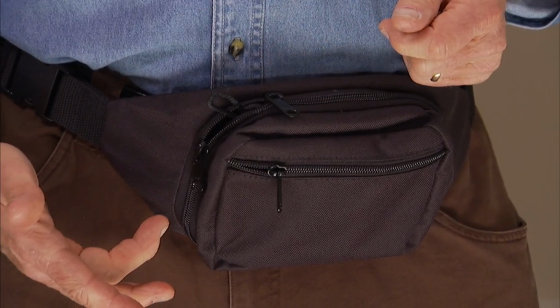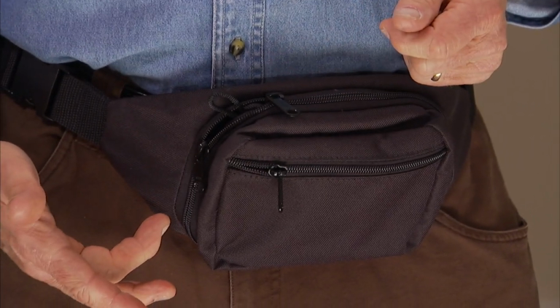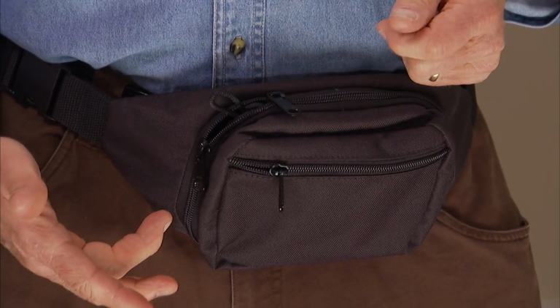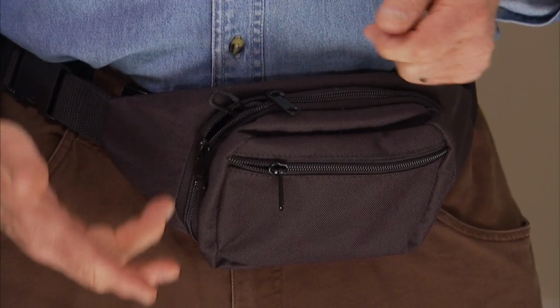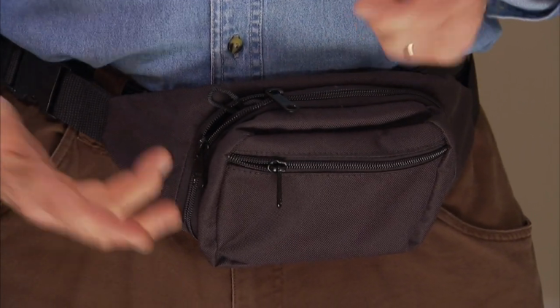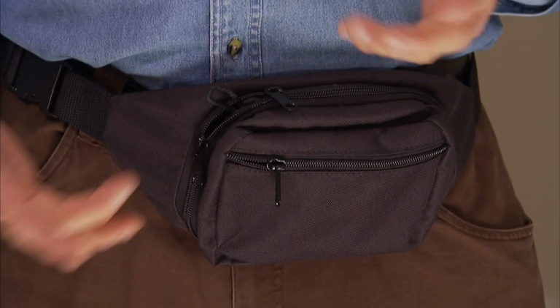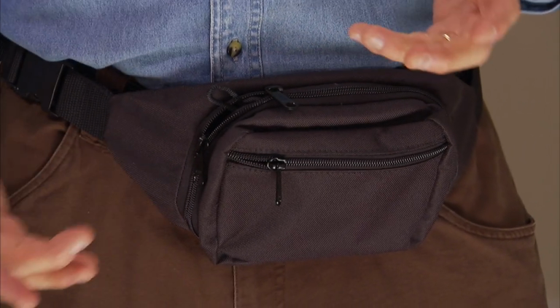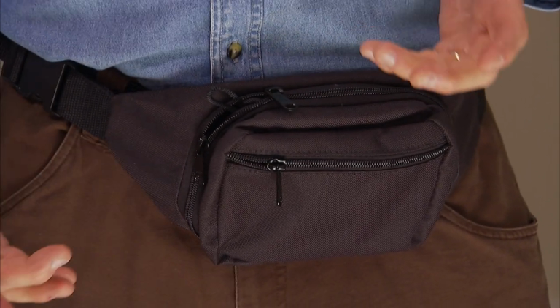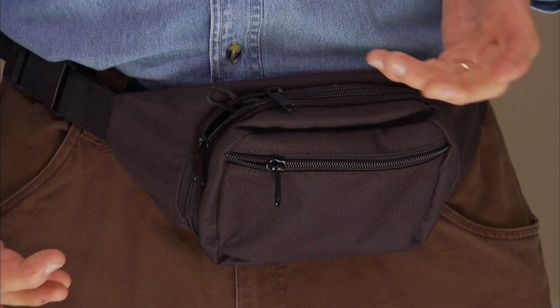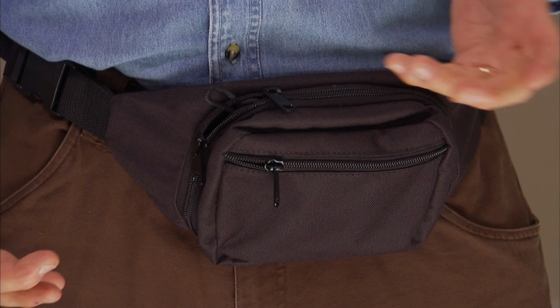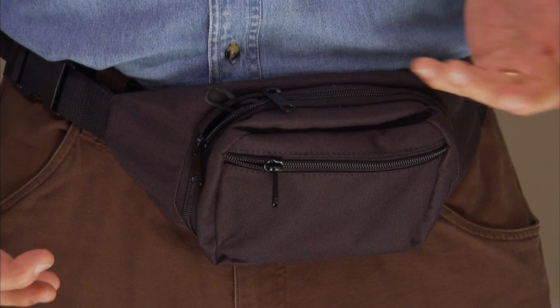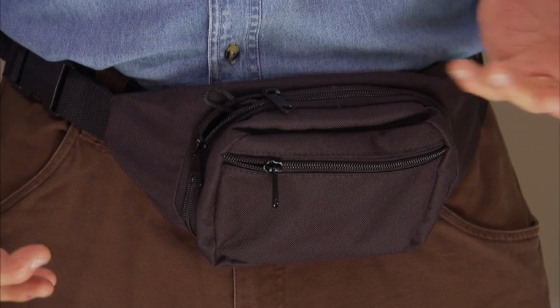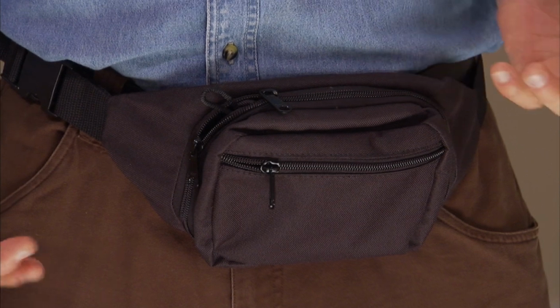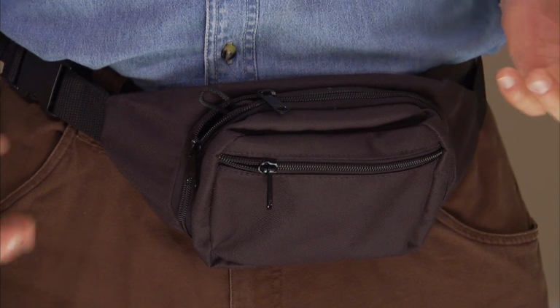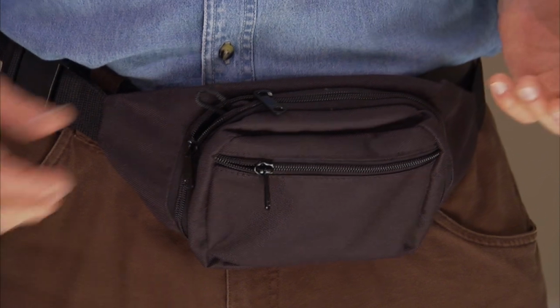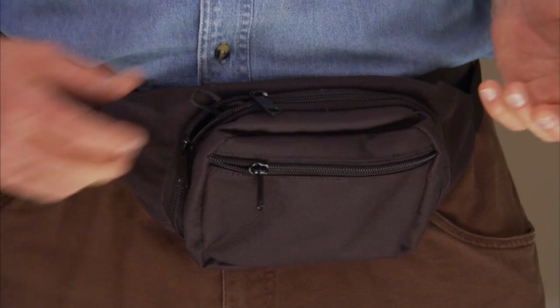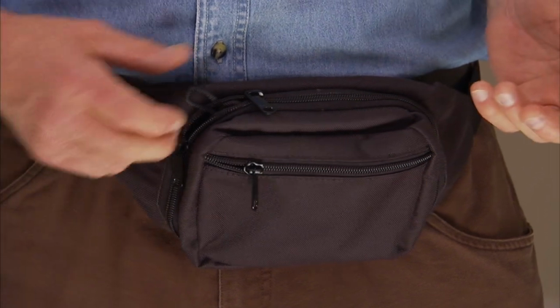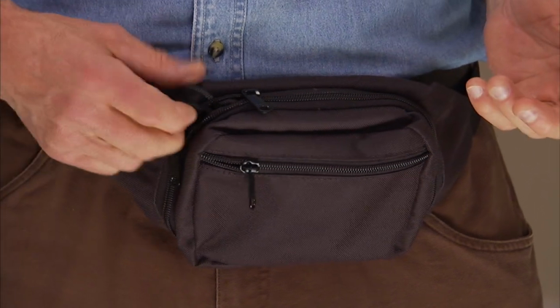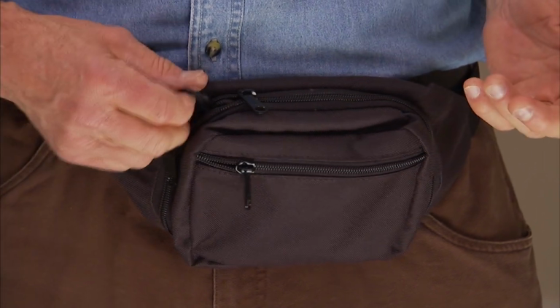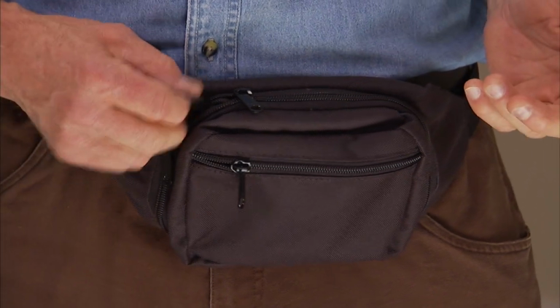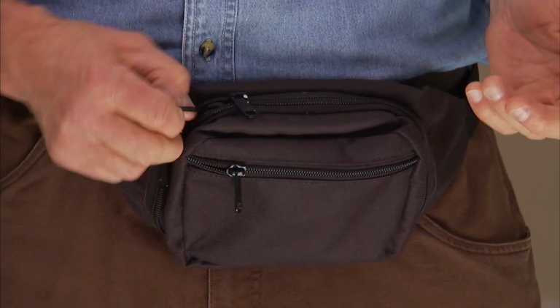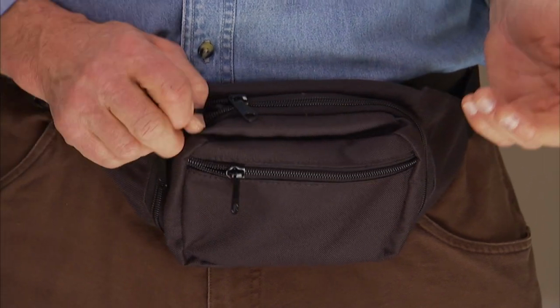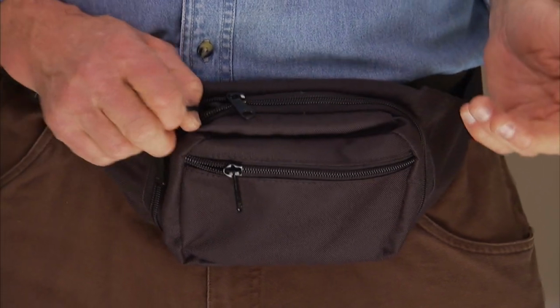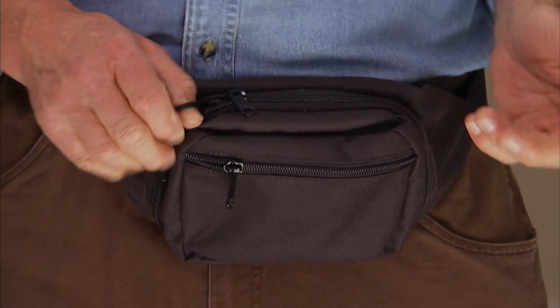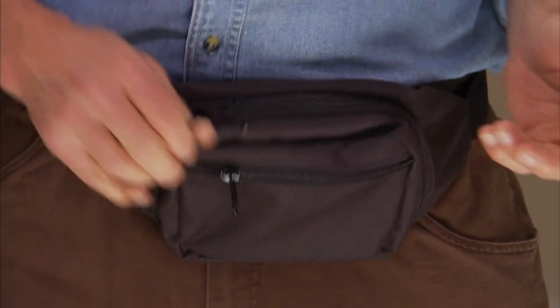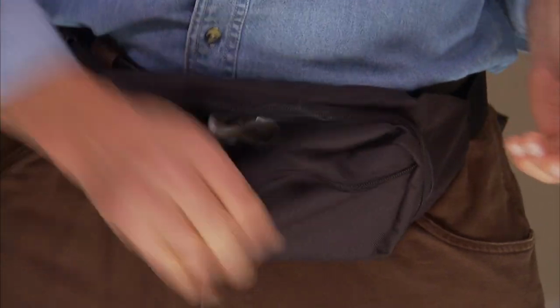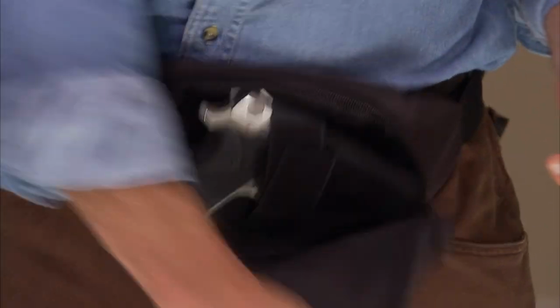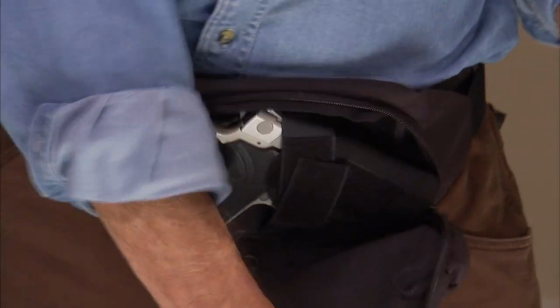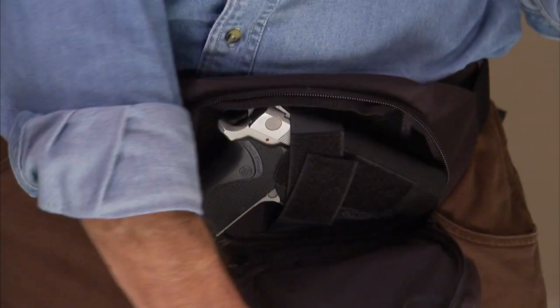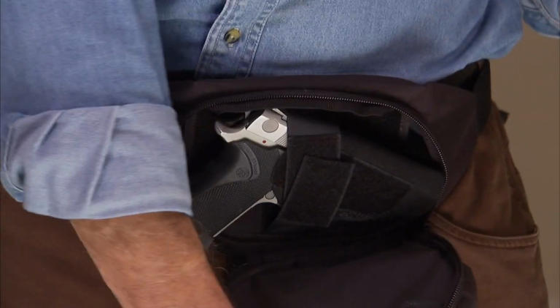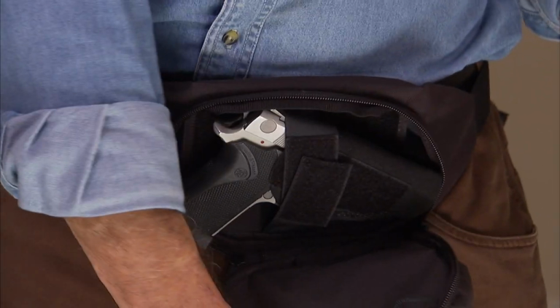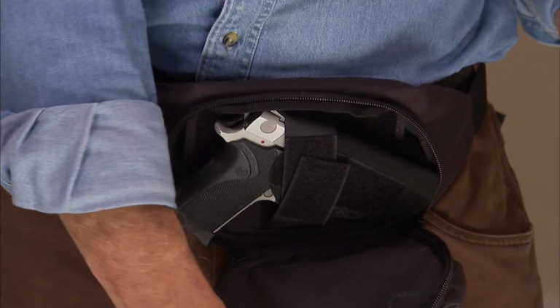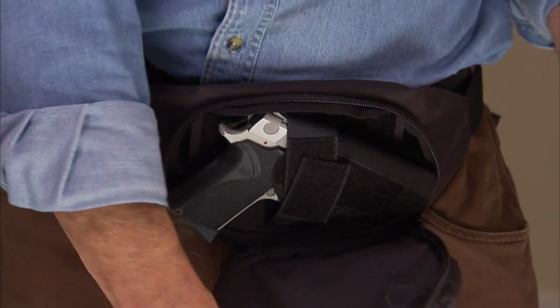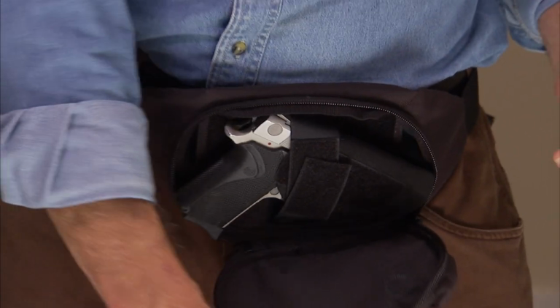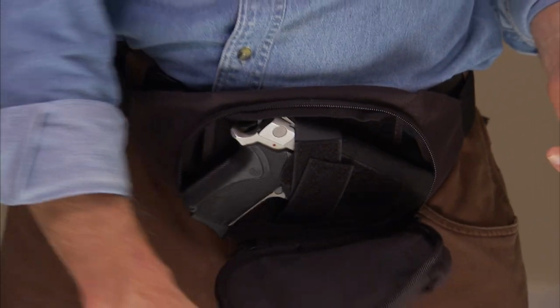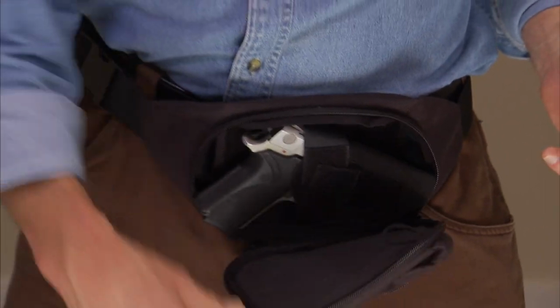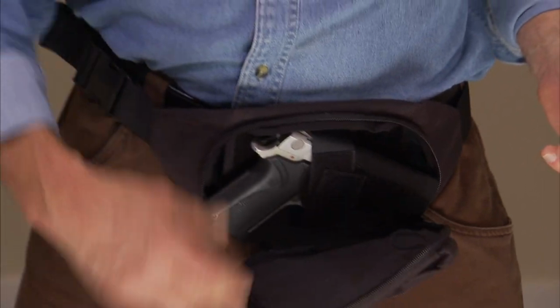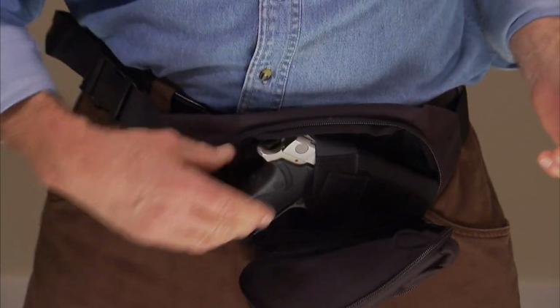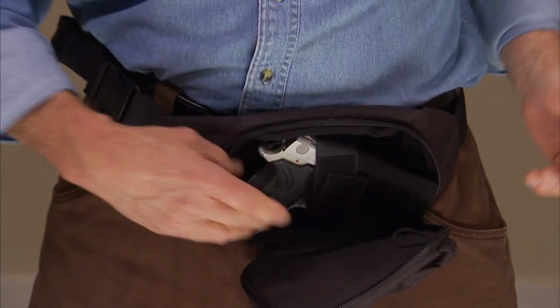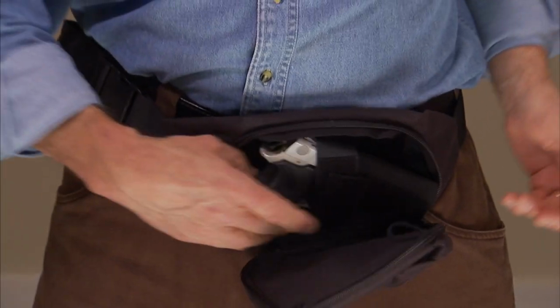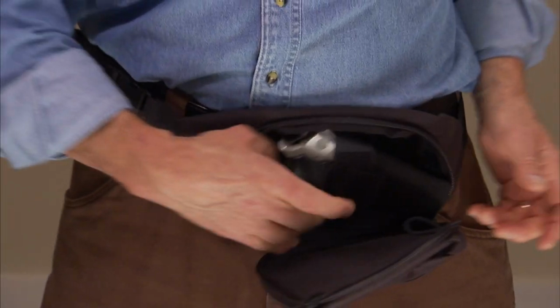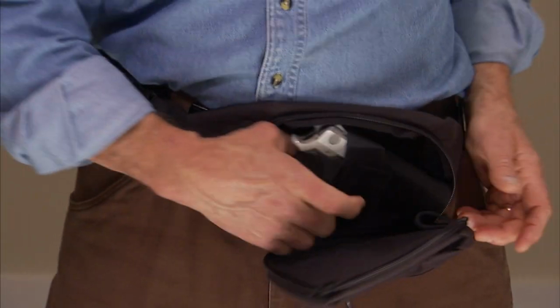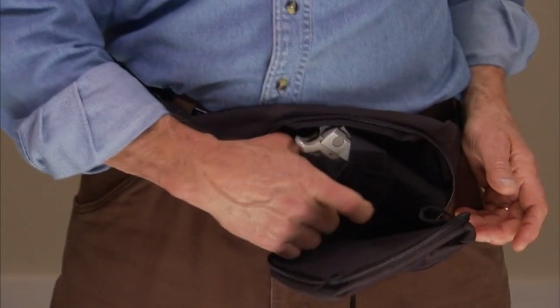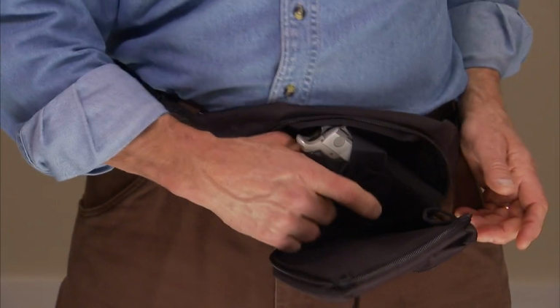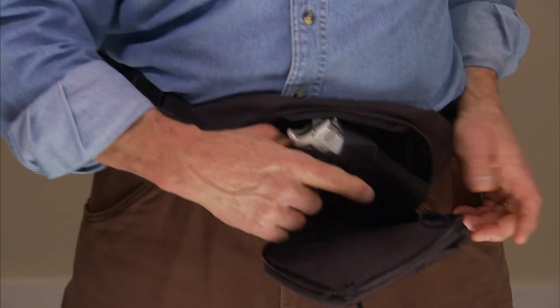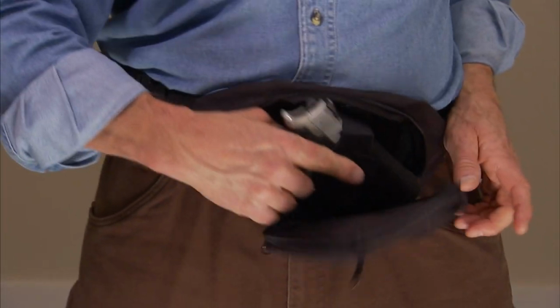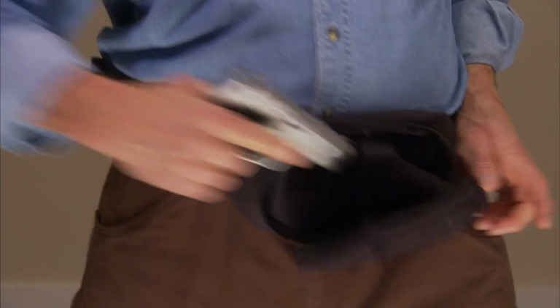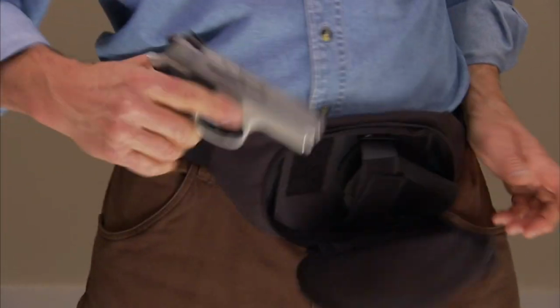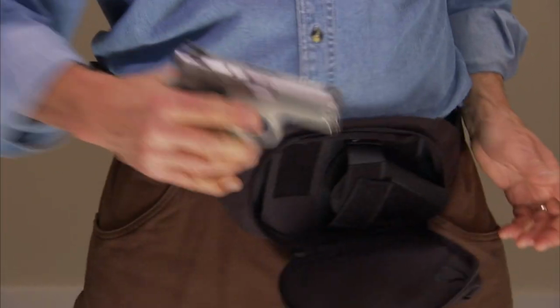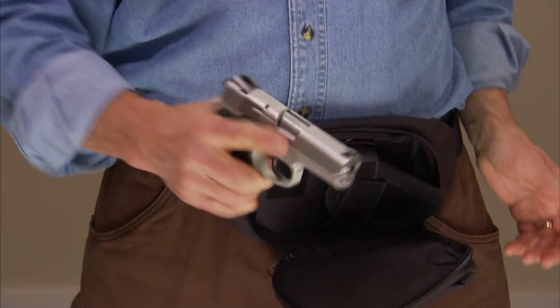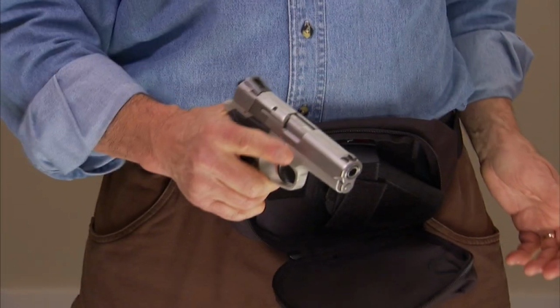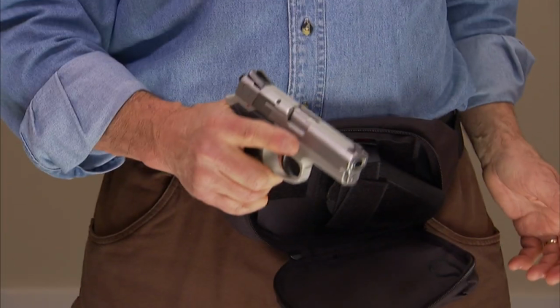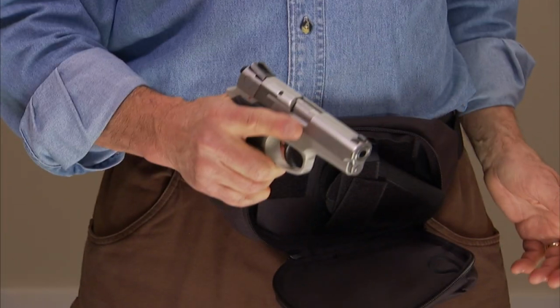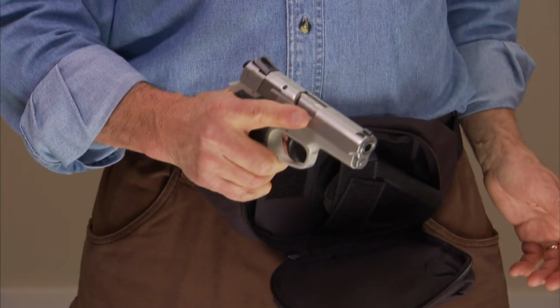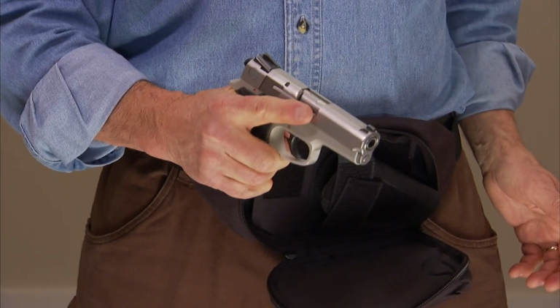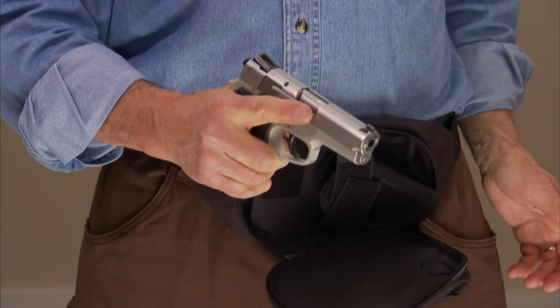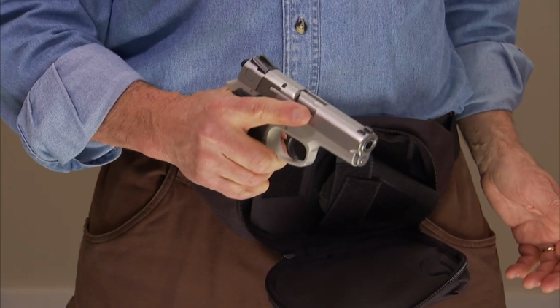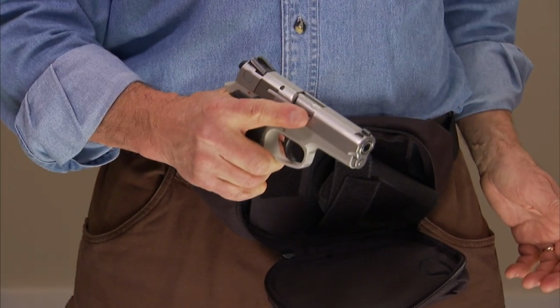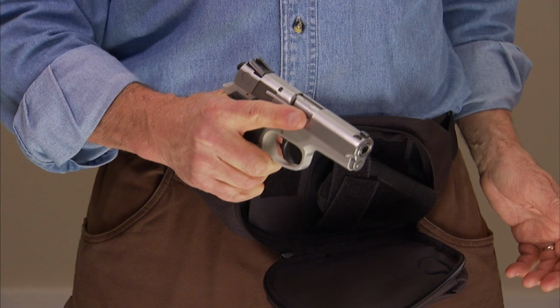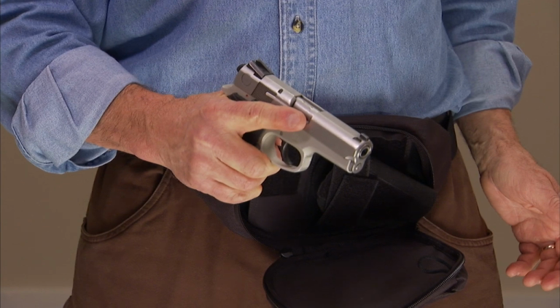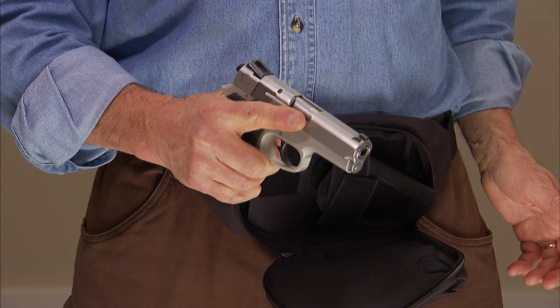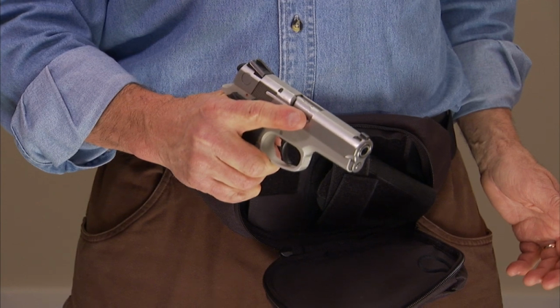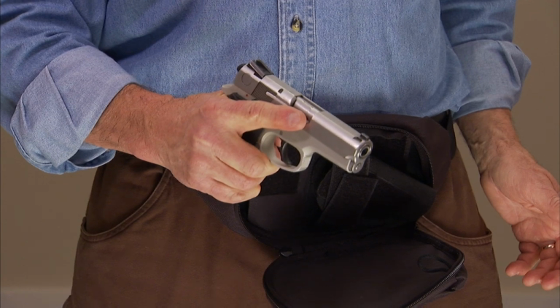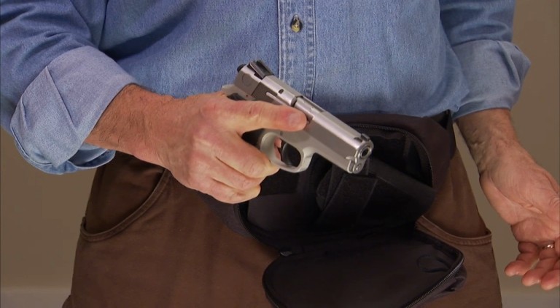To access my gun on this particular model, I simply pull down on the tab, and my gun is right there.